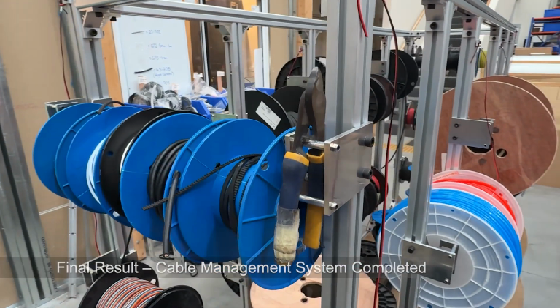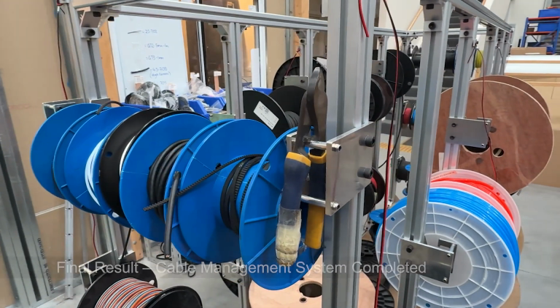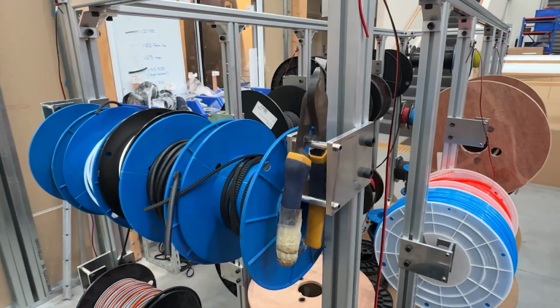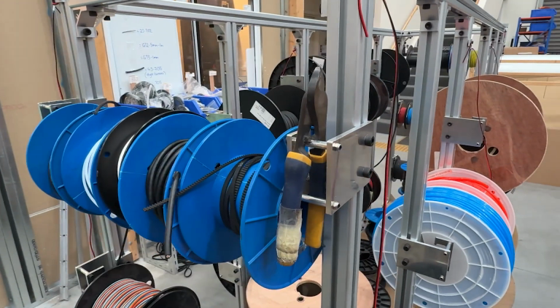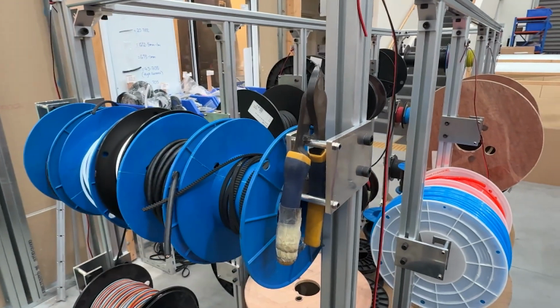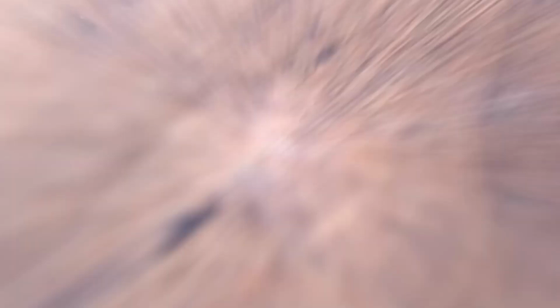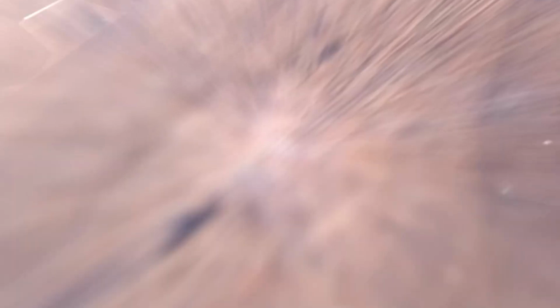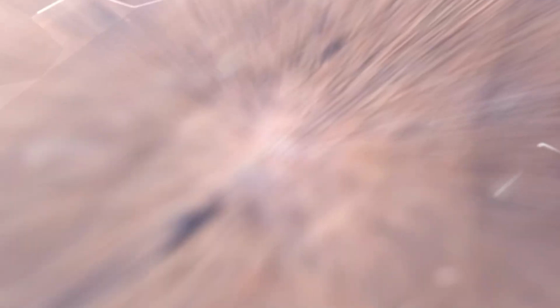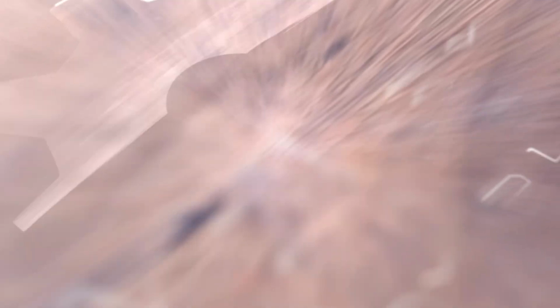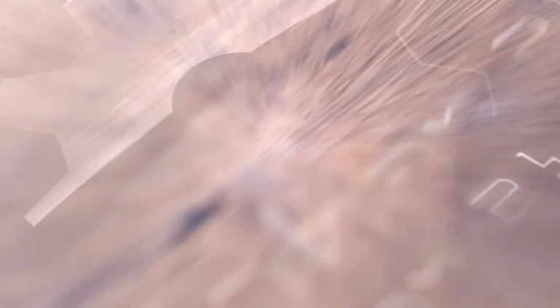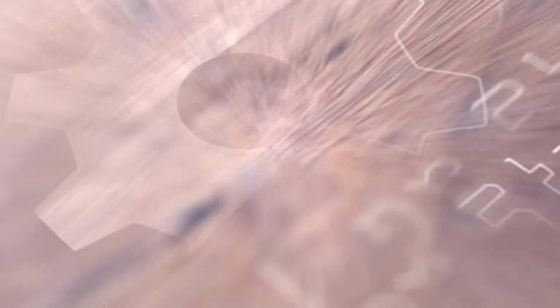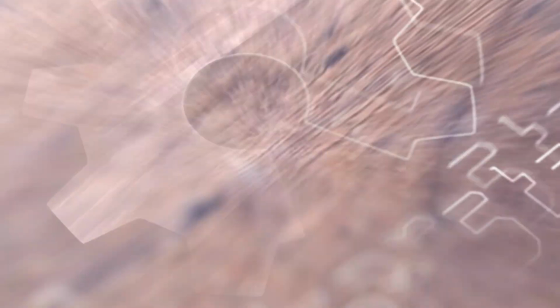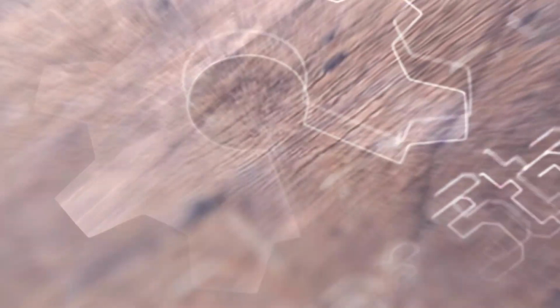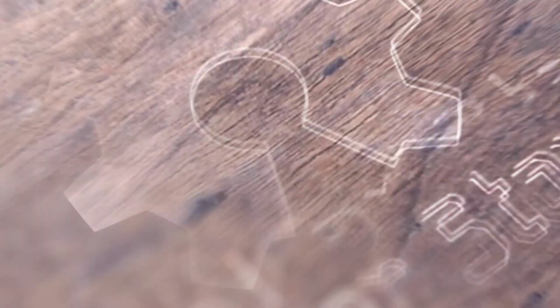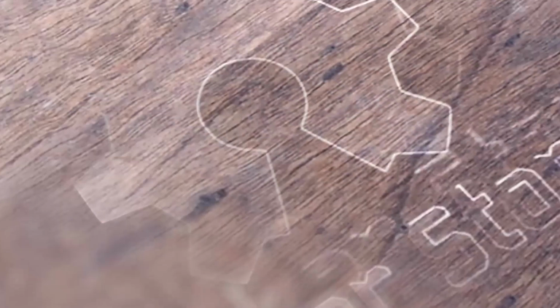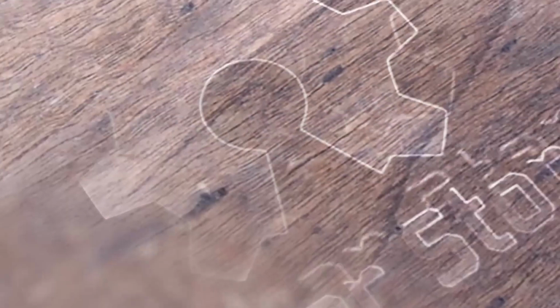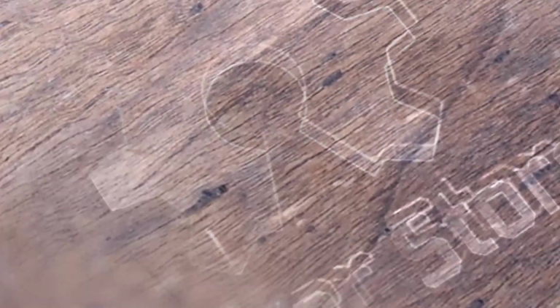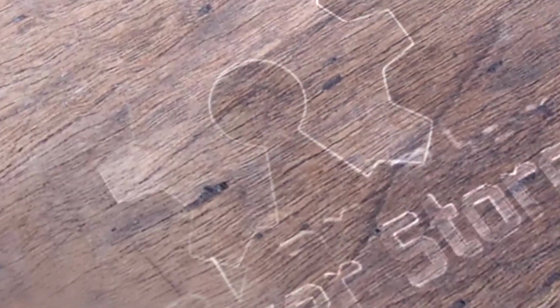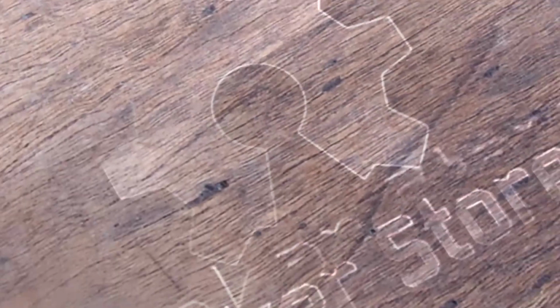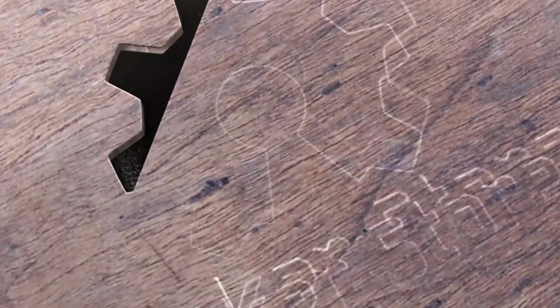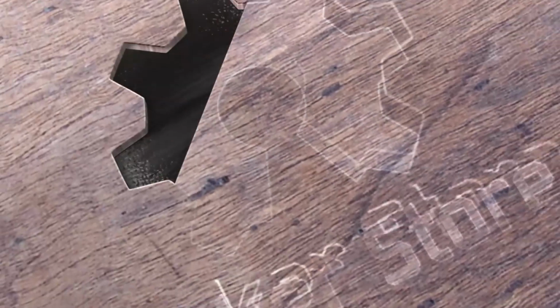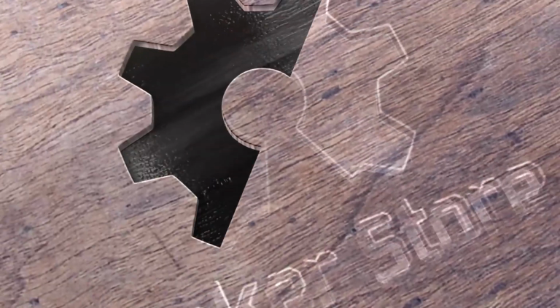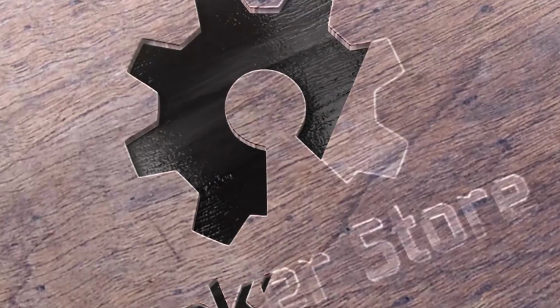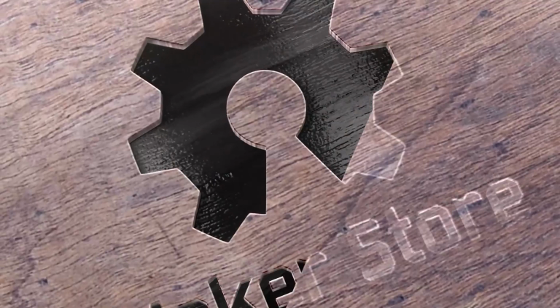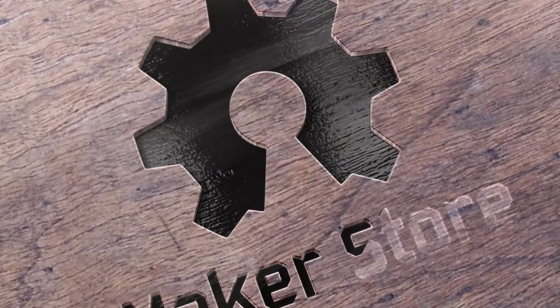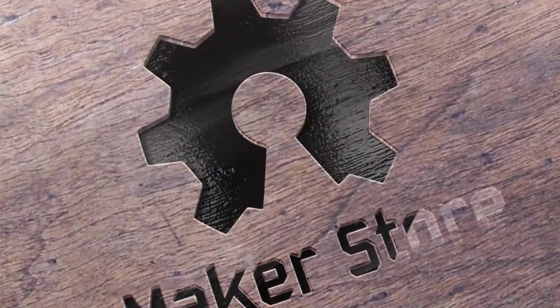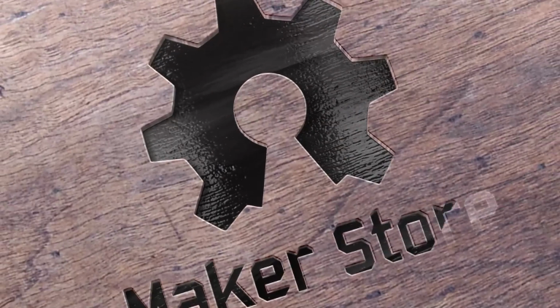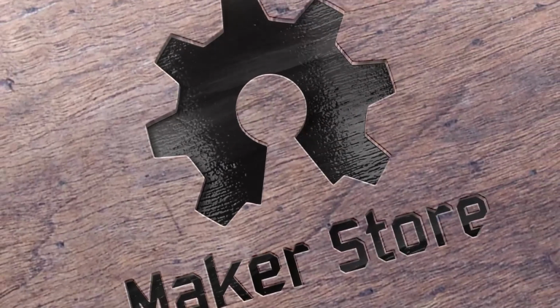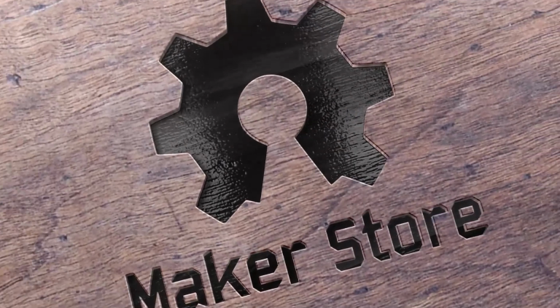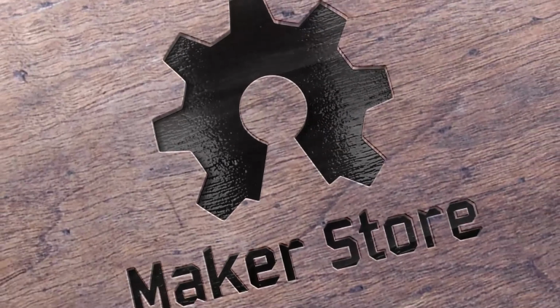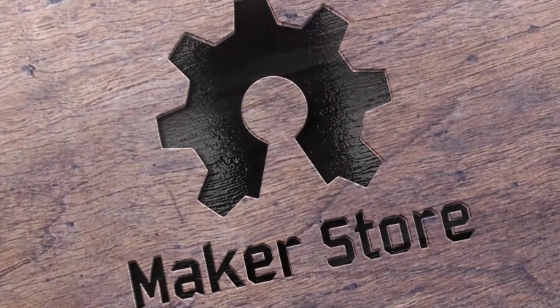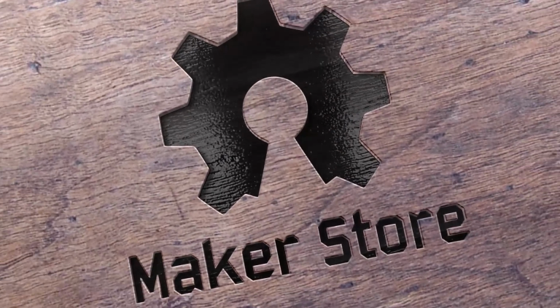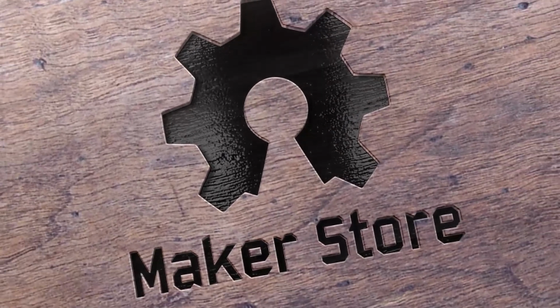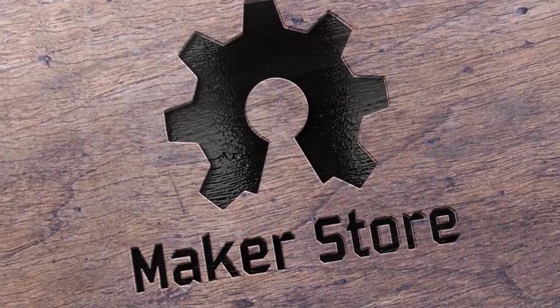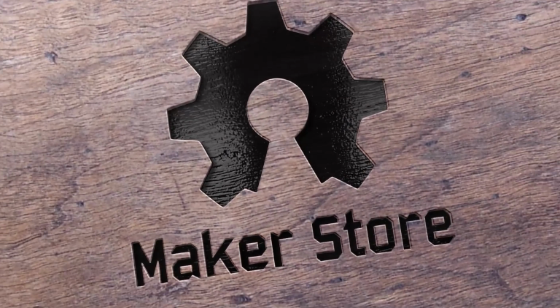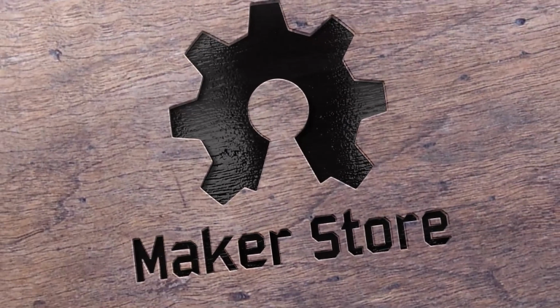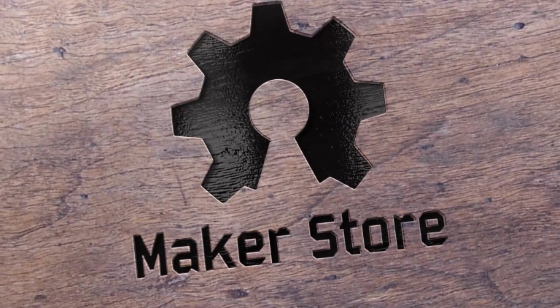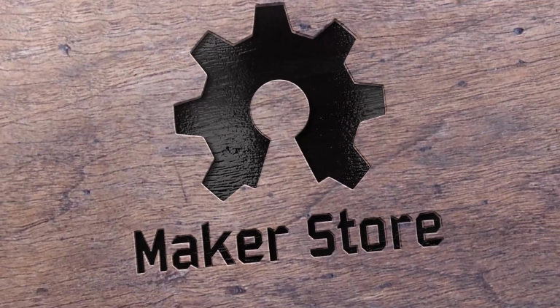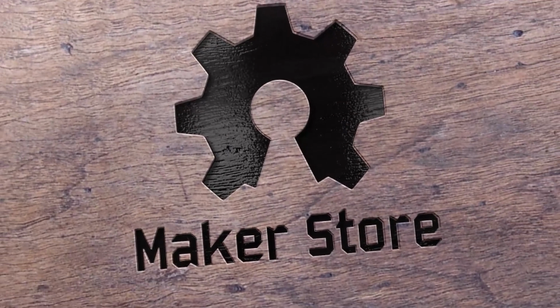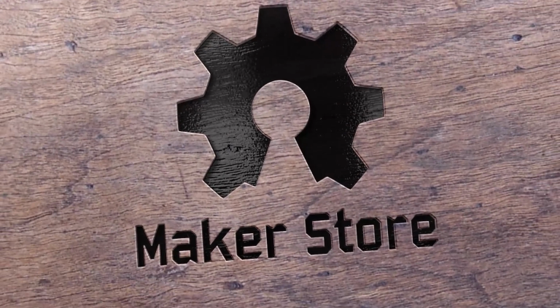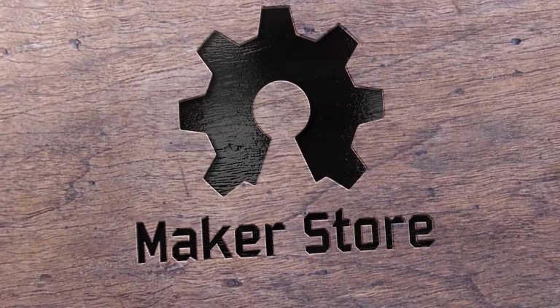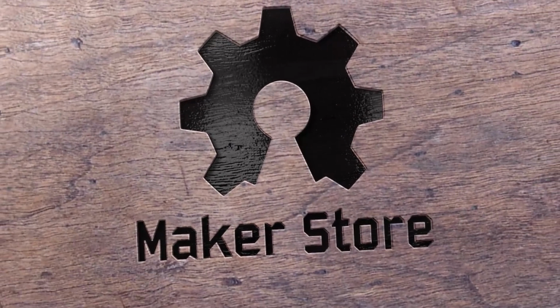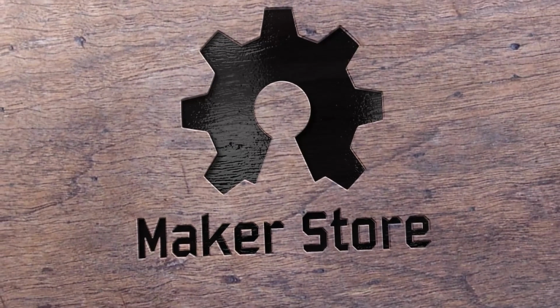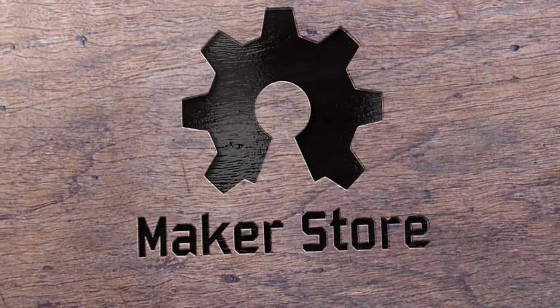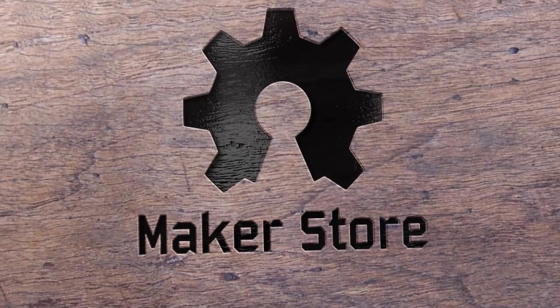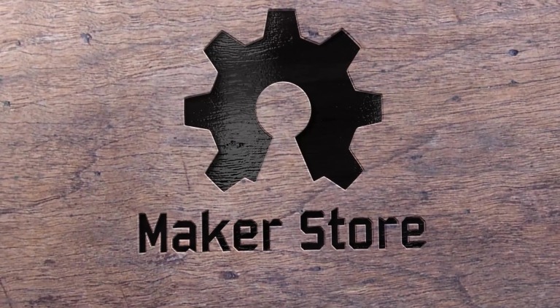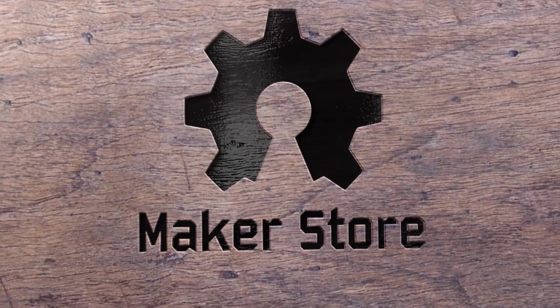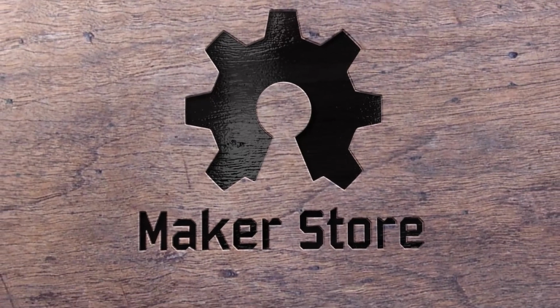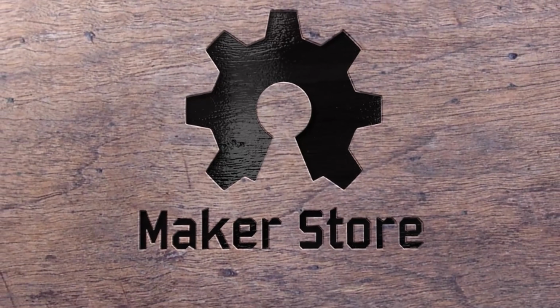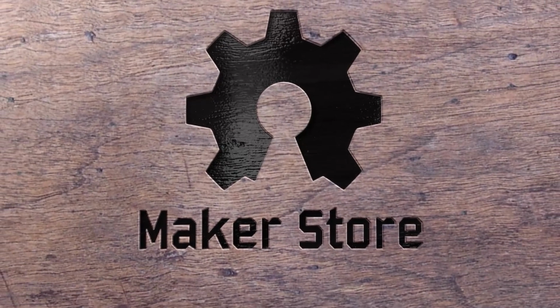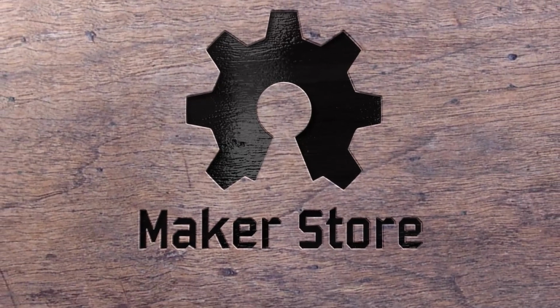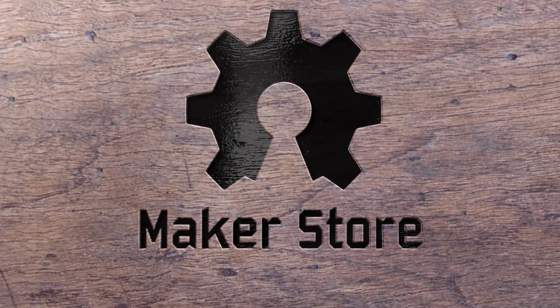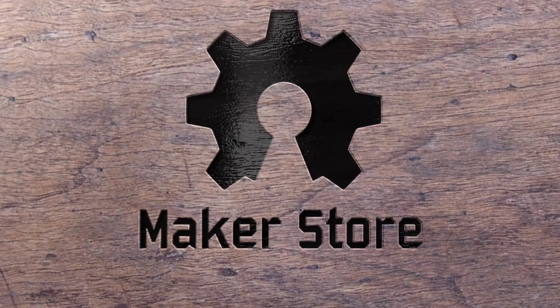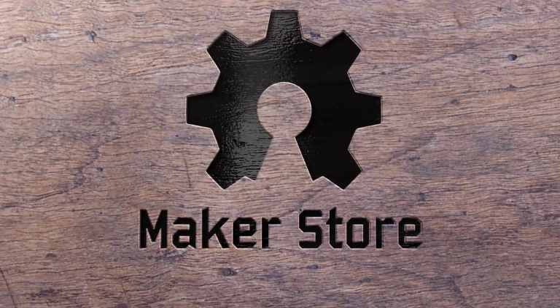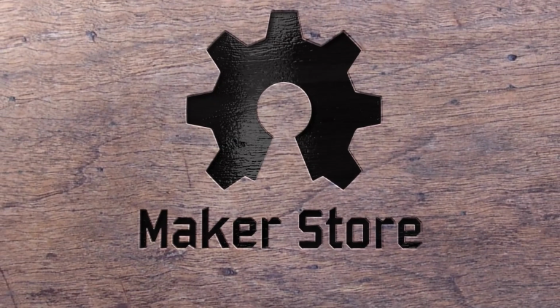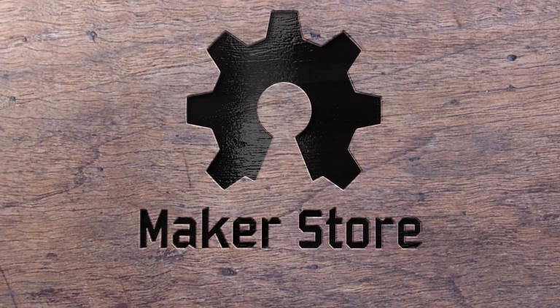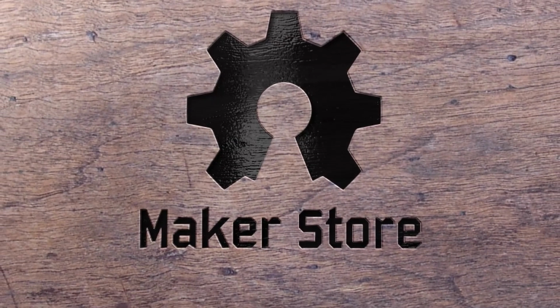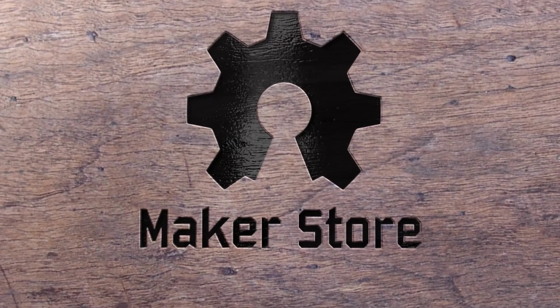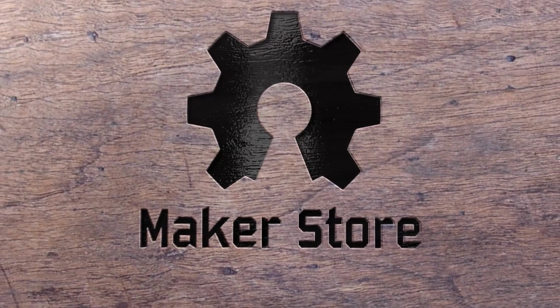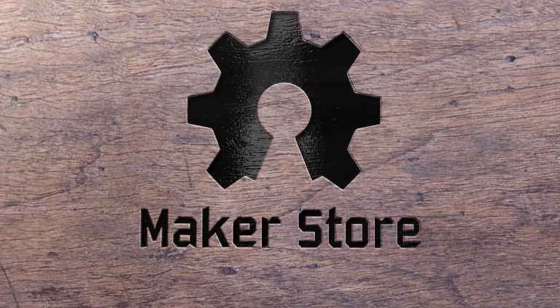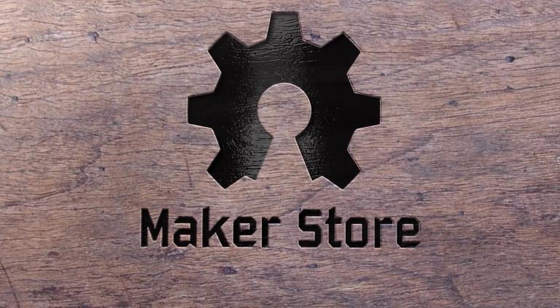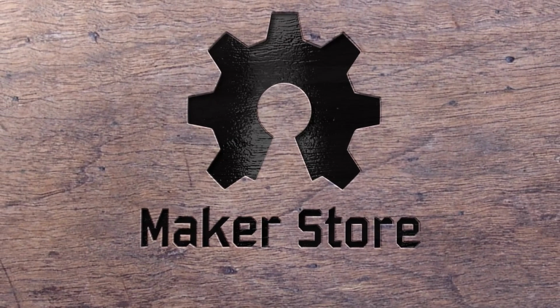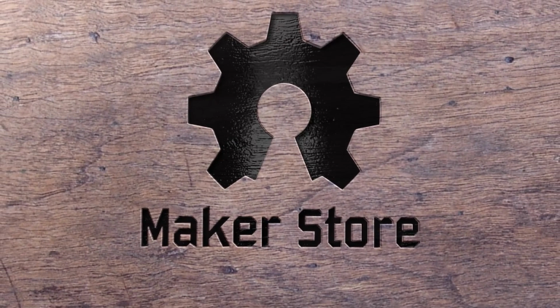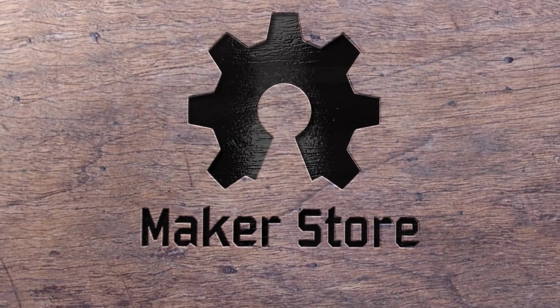Thanks for watching. We'll be sharing more DIY builds from time to time, so hit subscribe to stay in the loop.